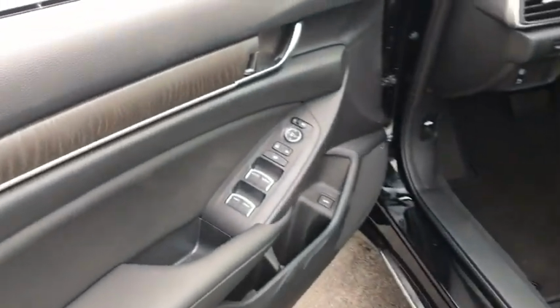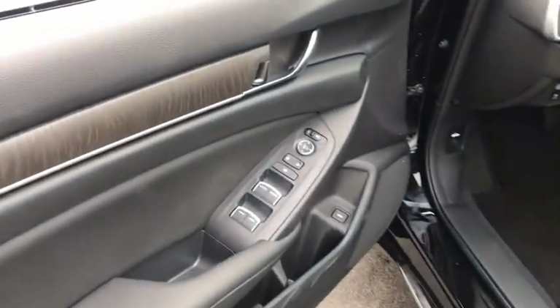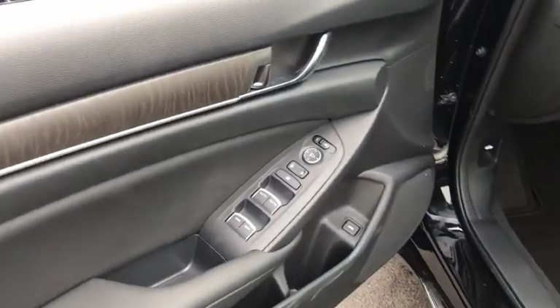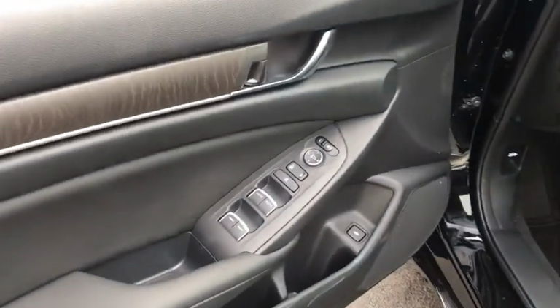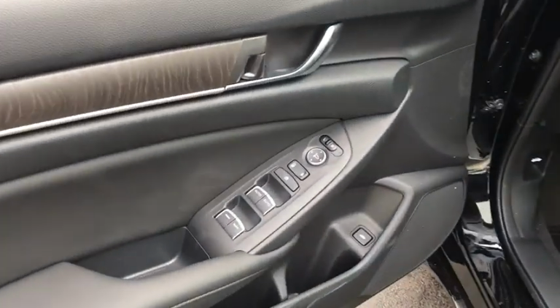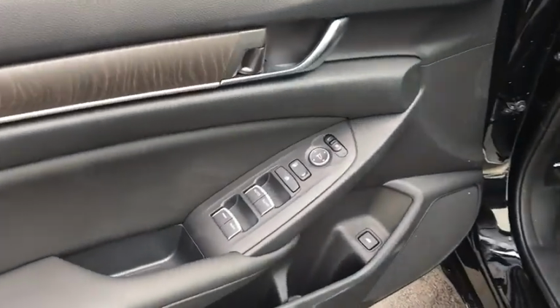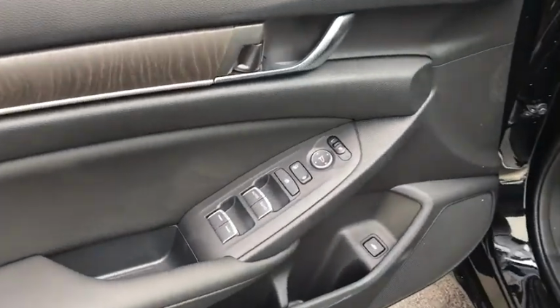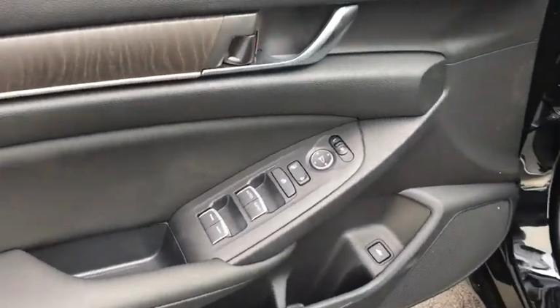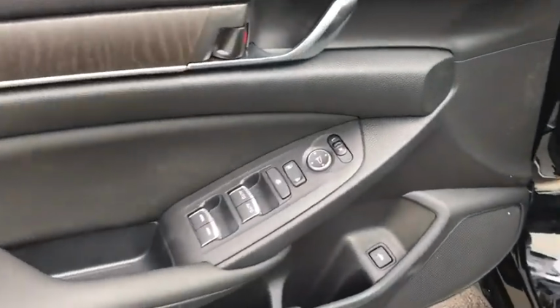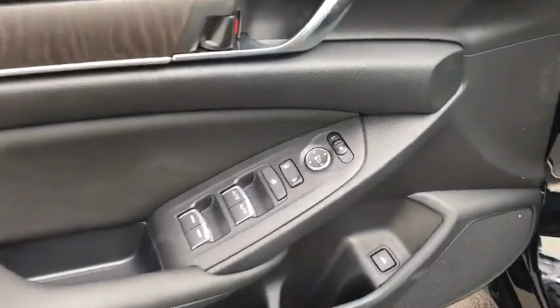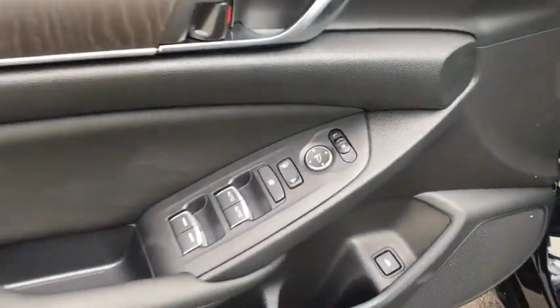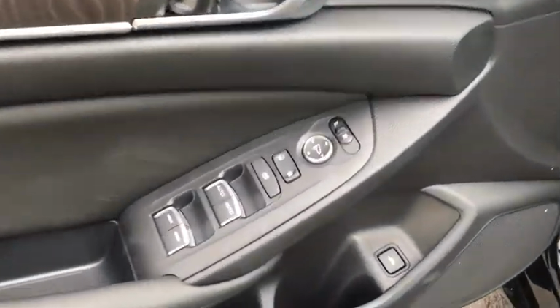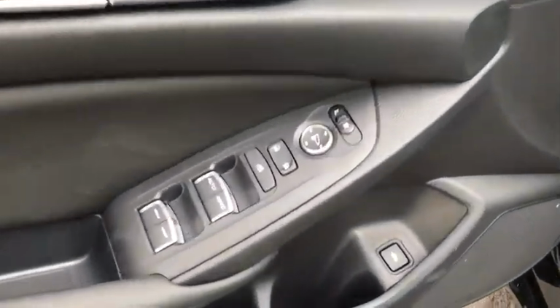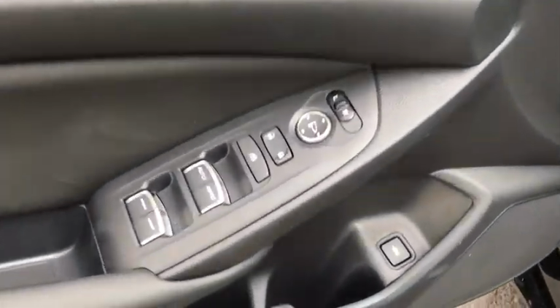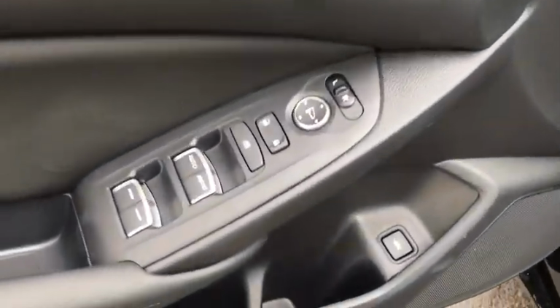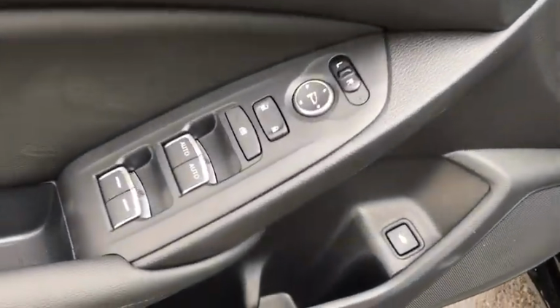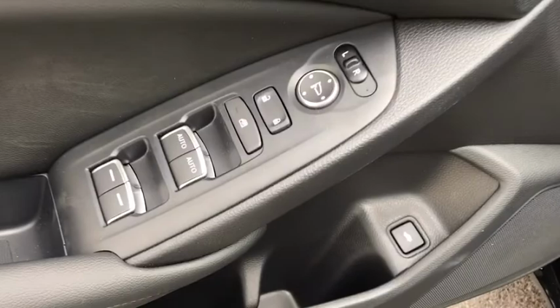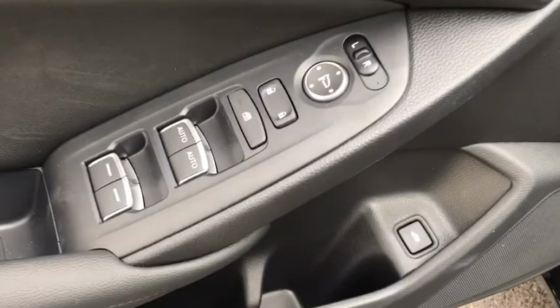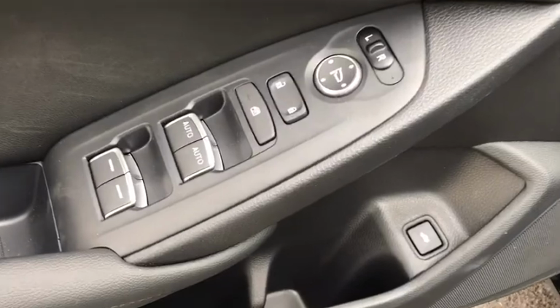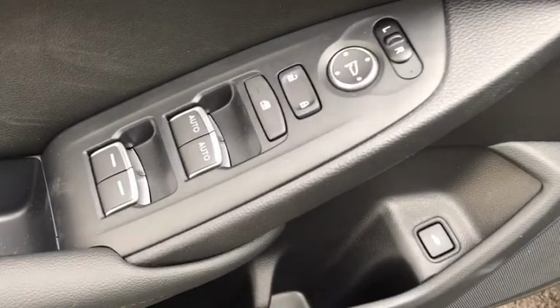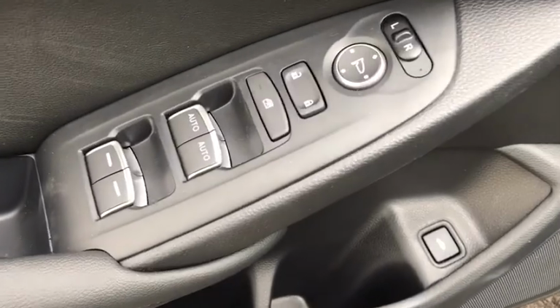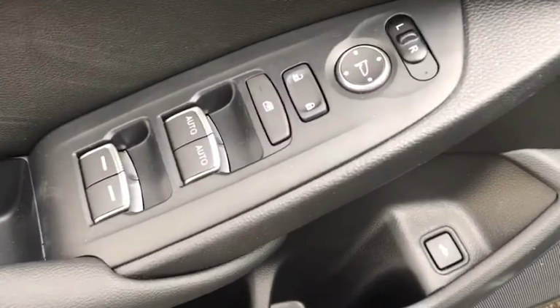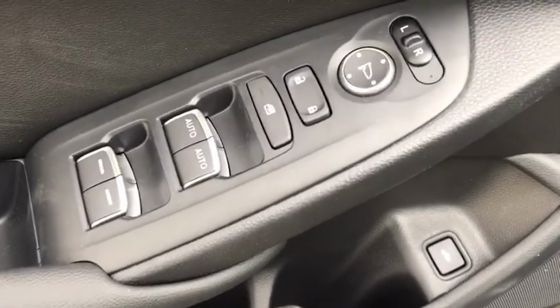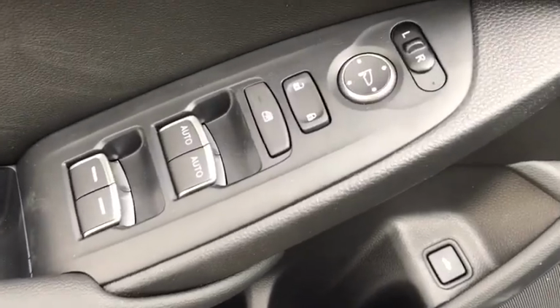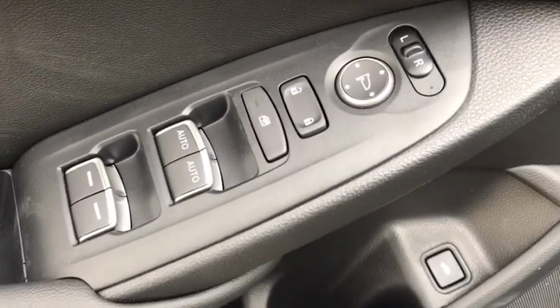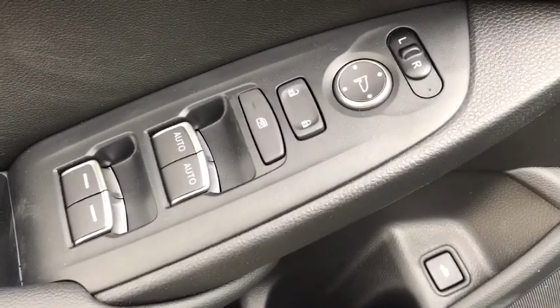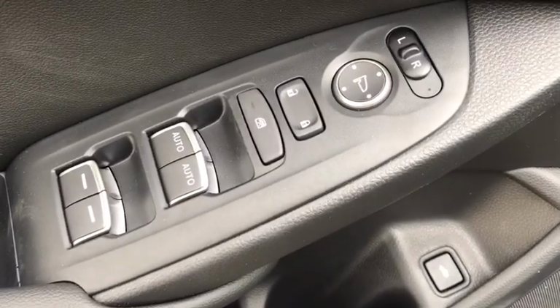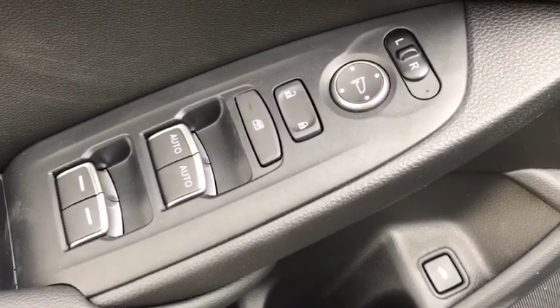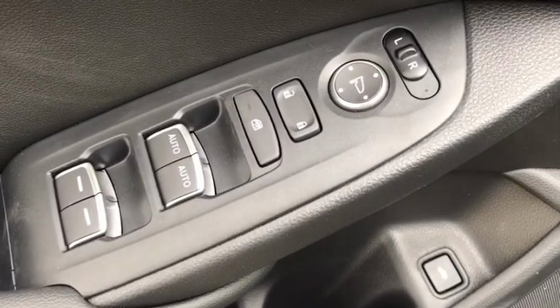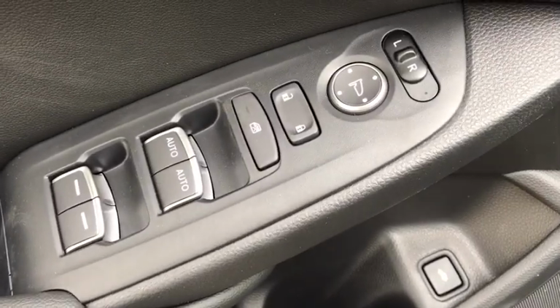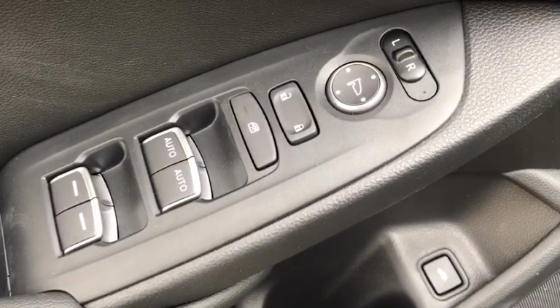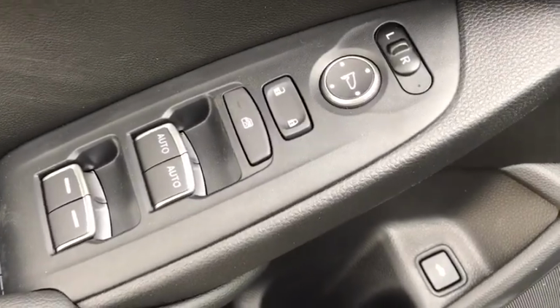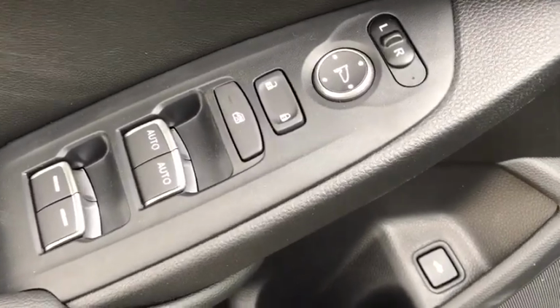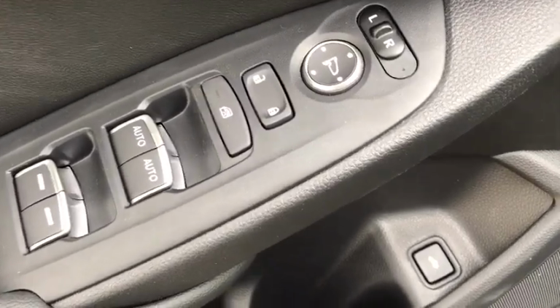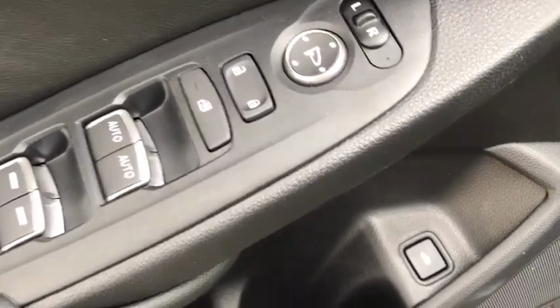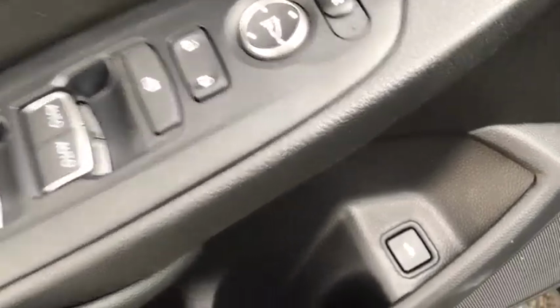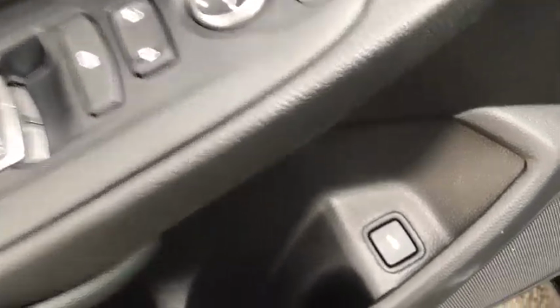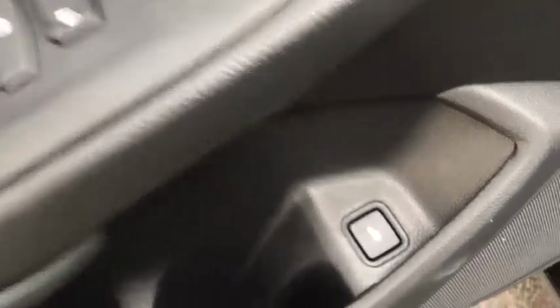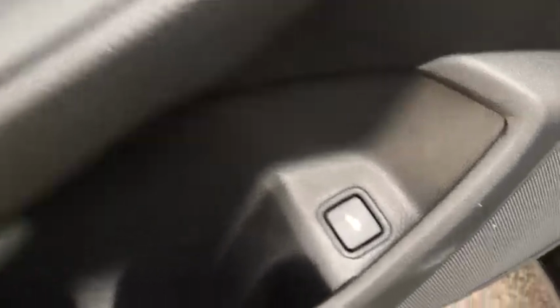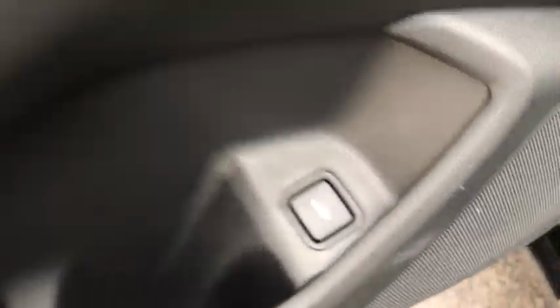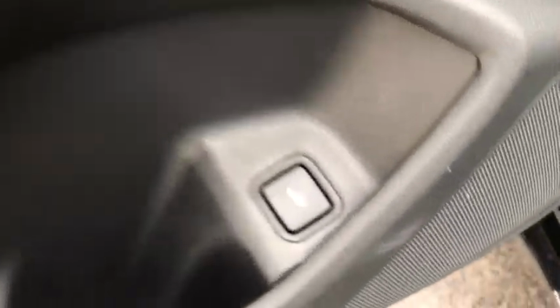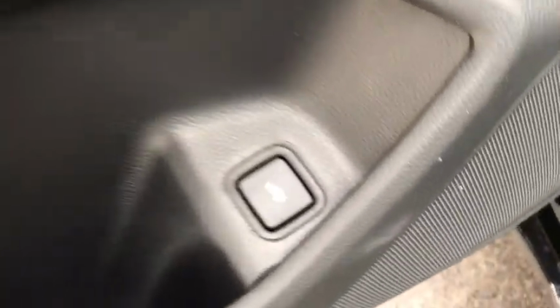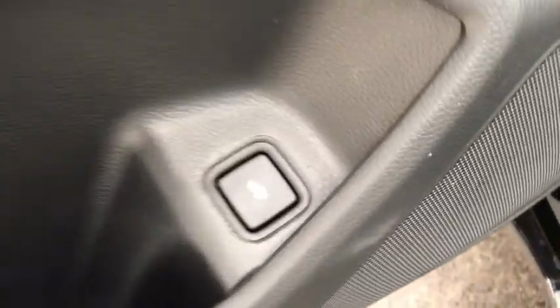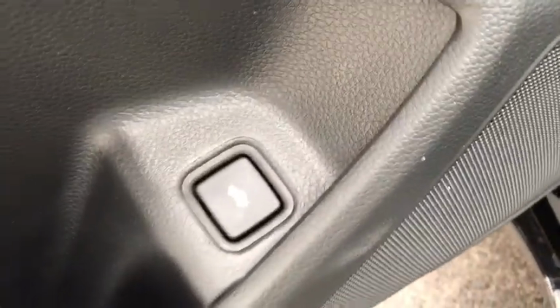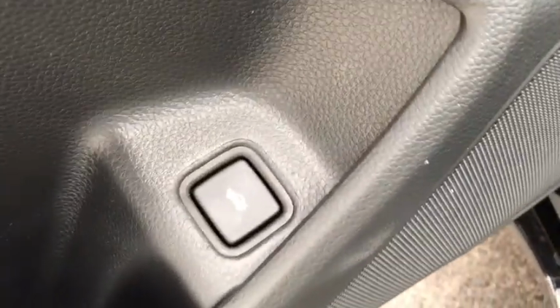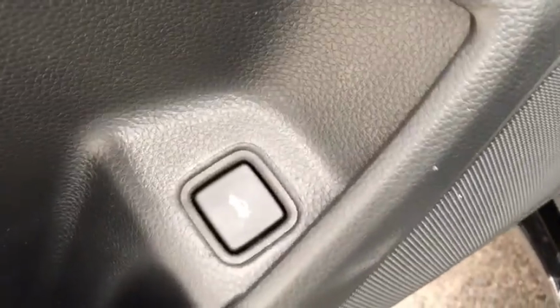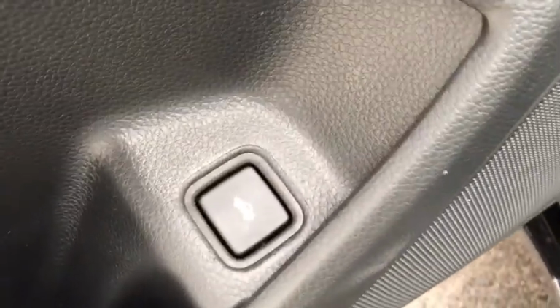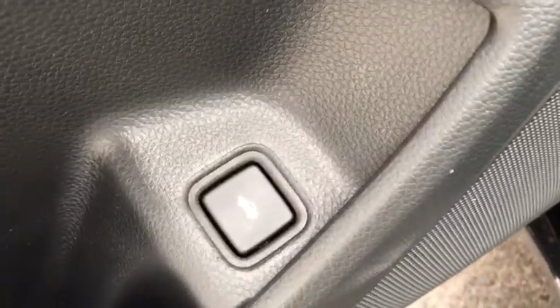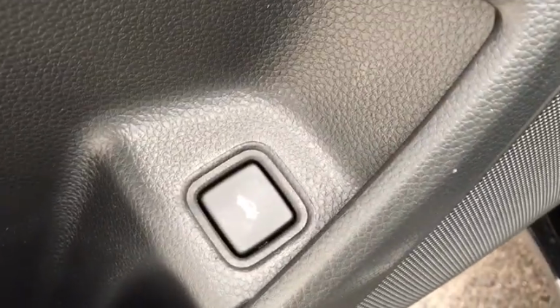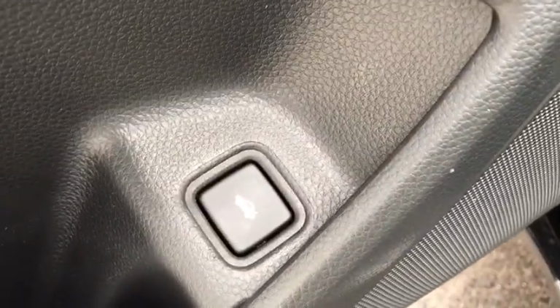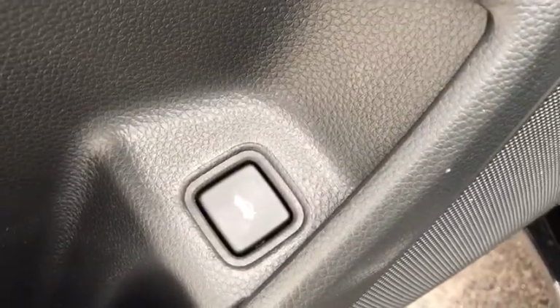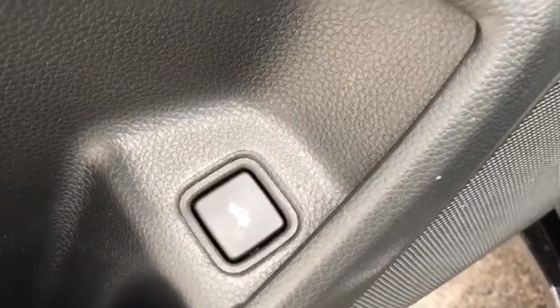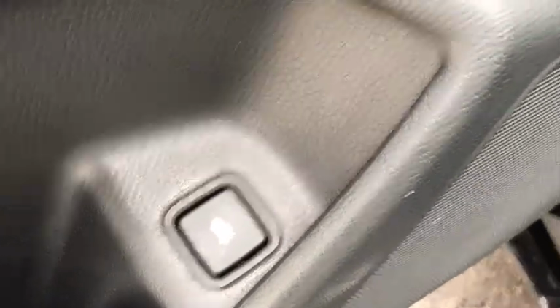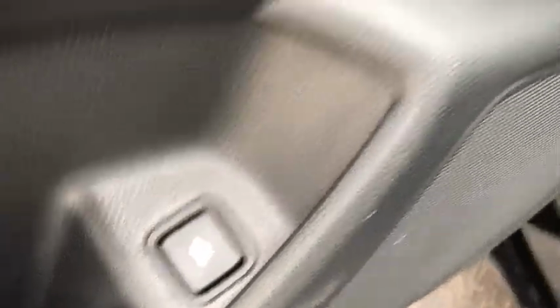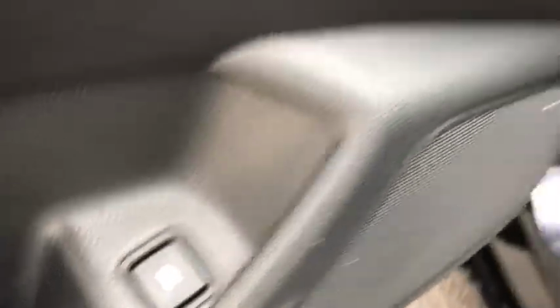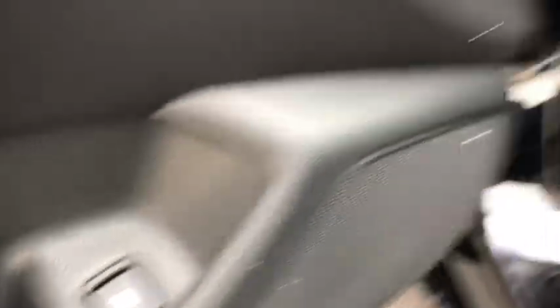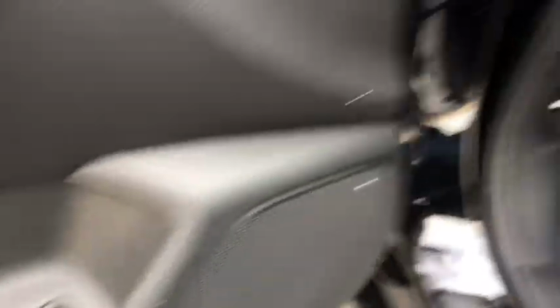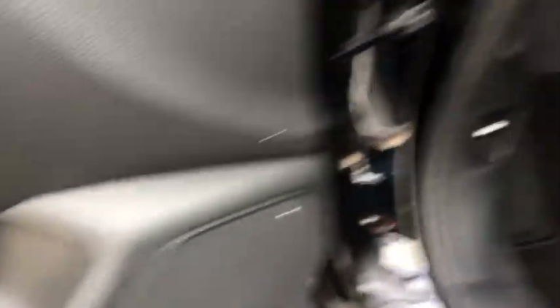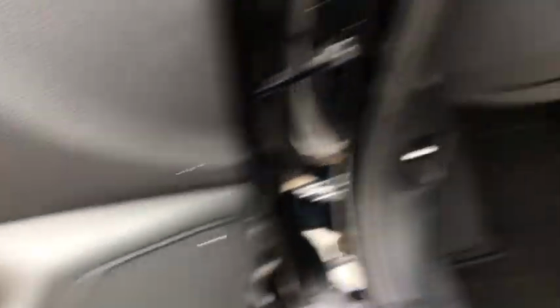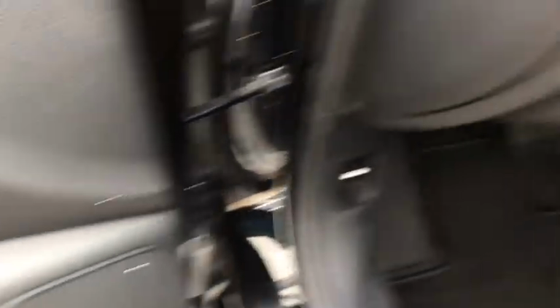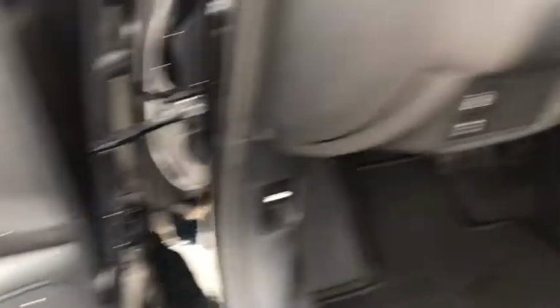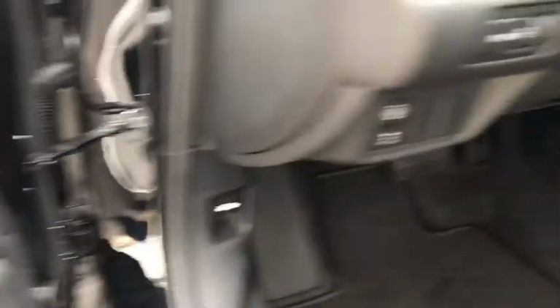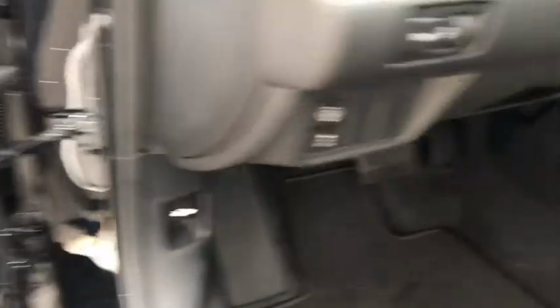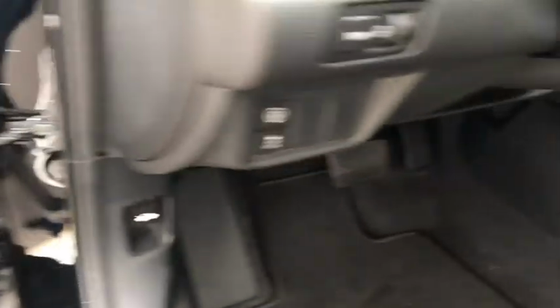Auto-color door handles, low tire pressure warning, power rear window sunshade — come take a test drive today.